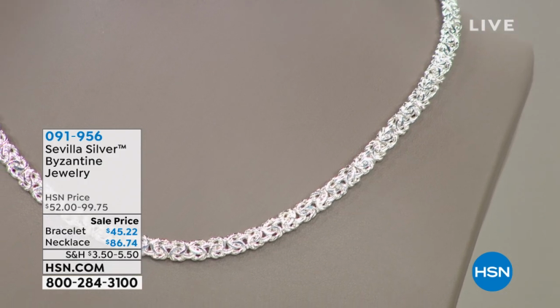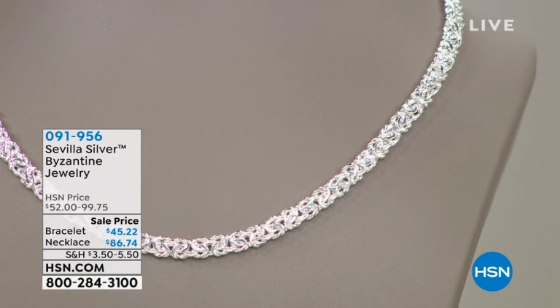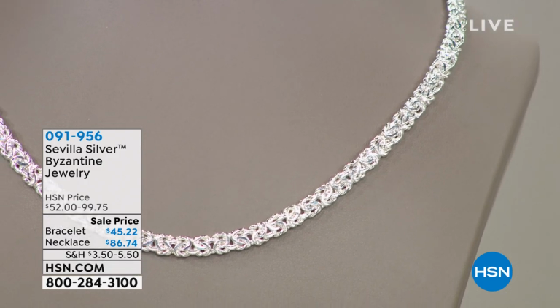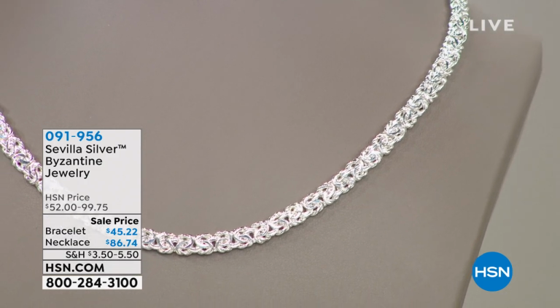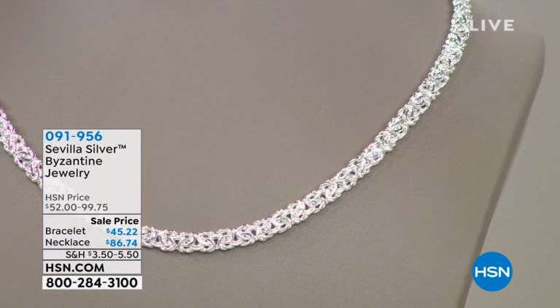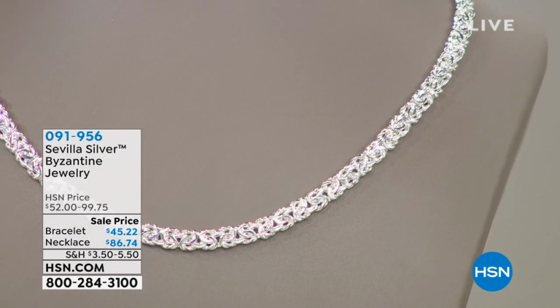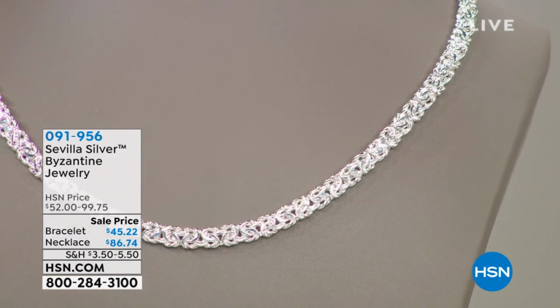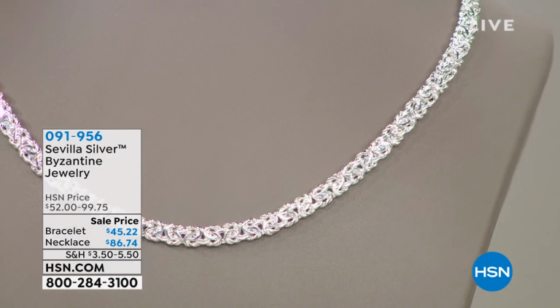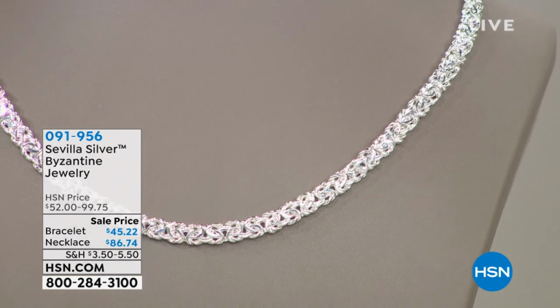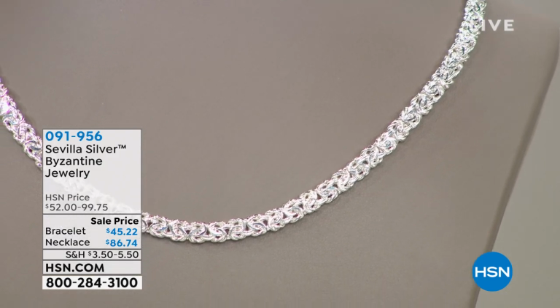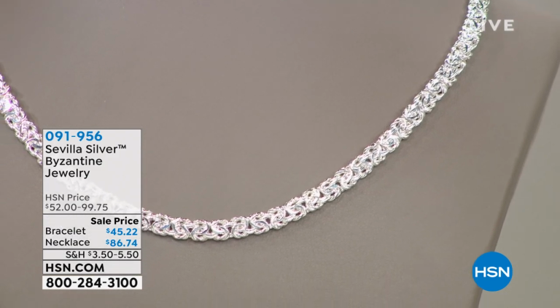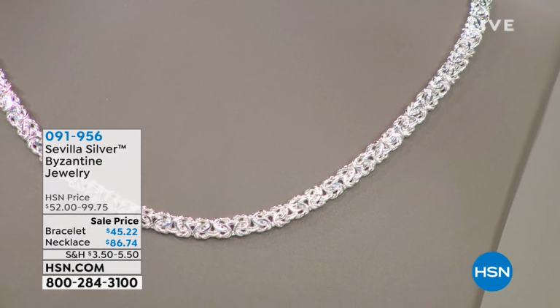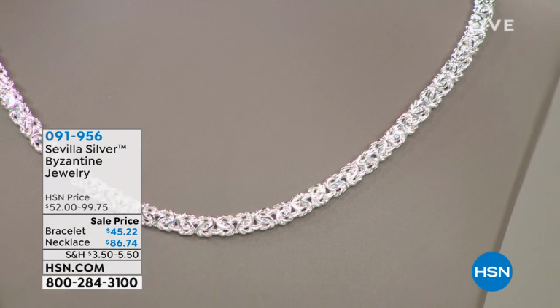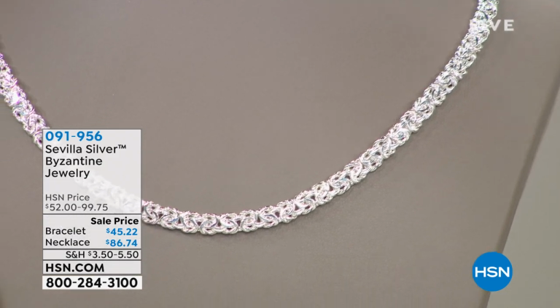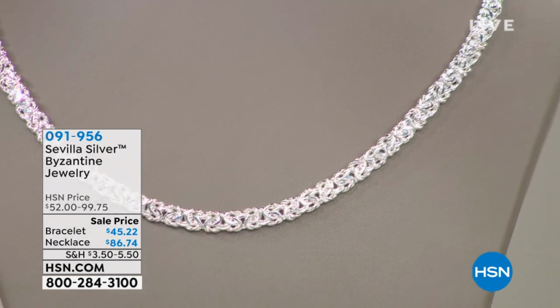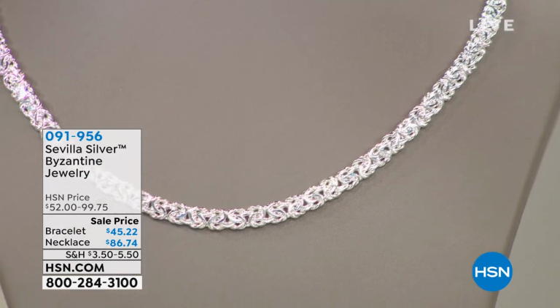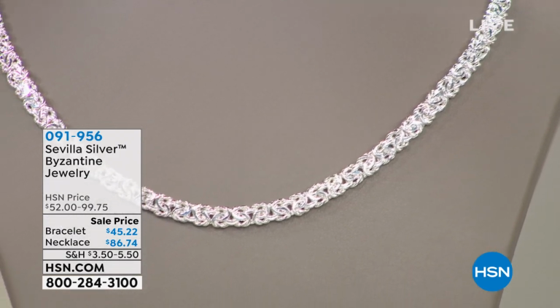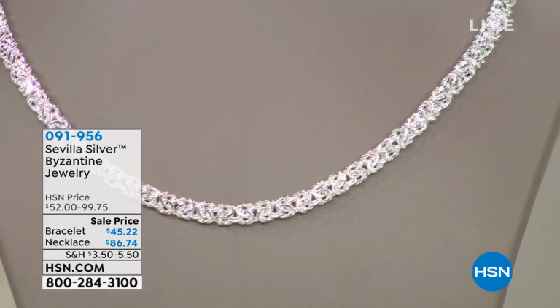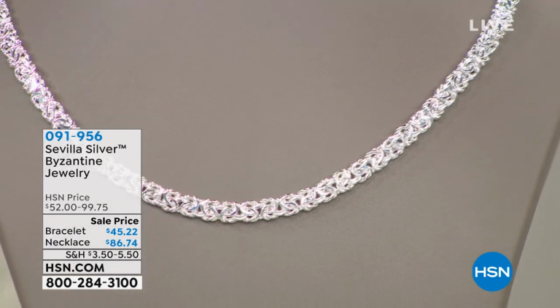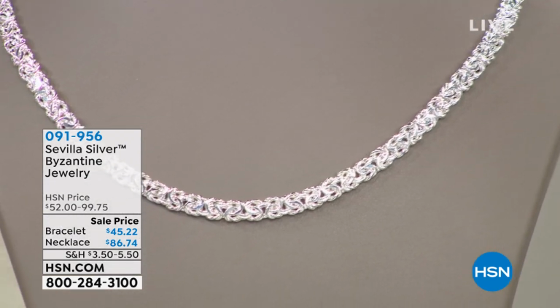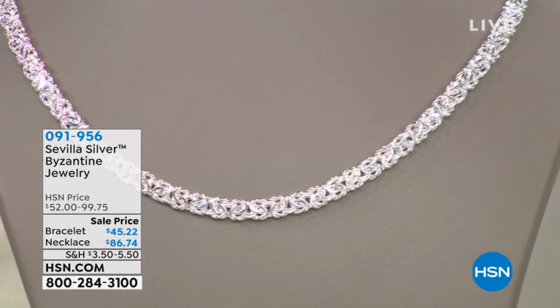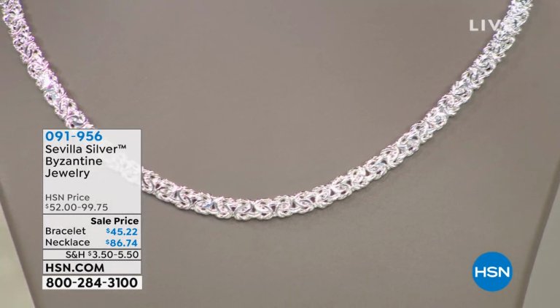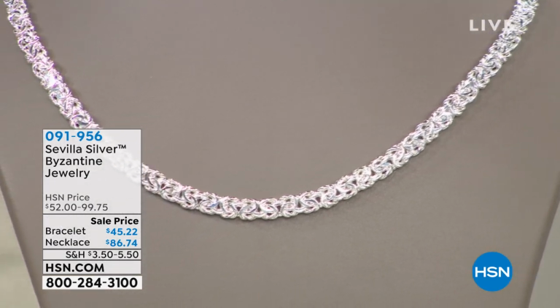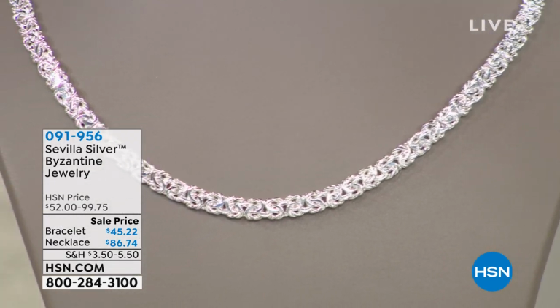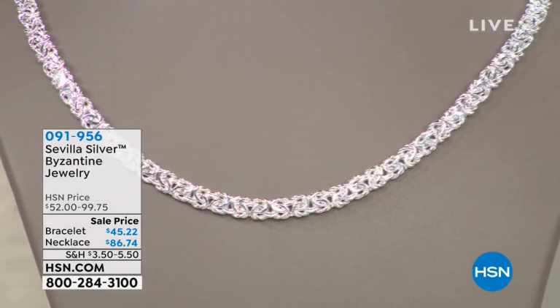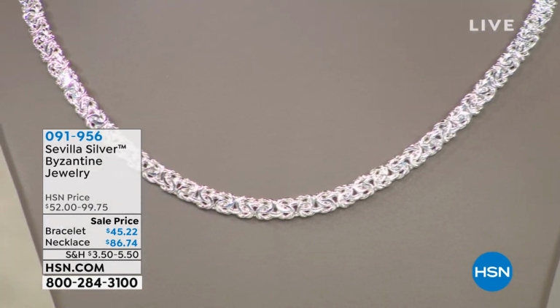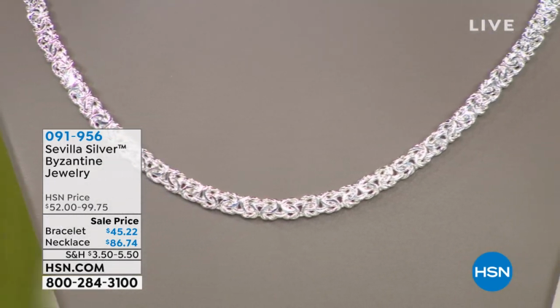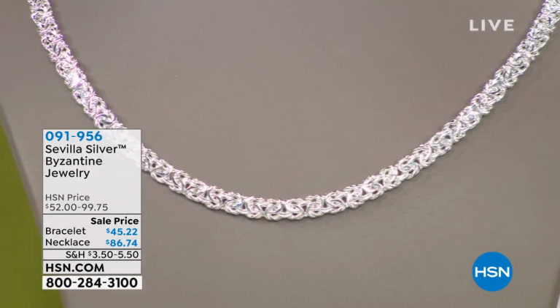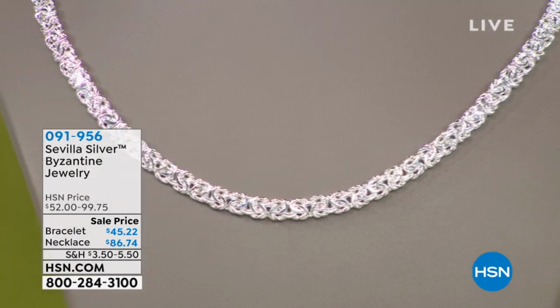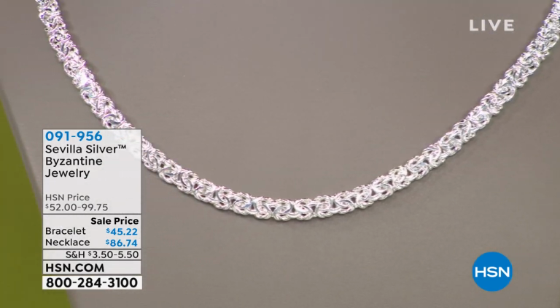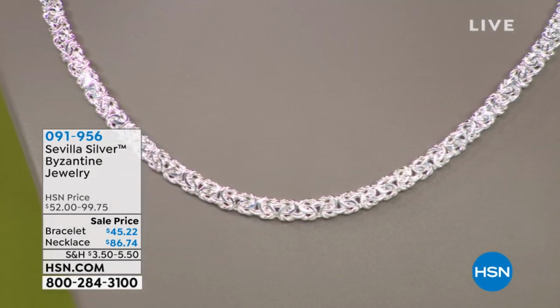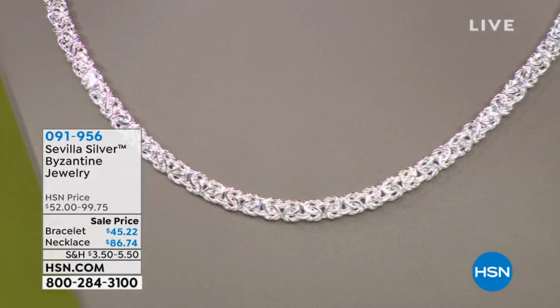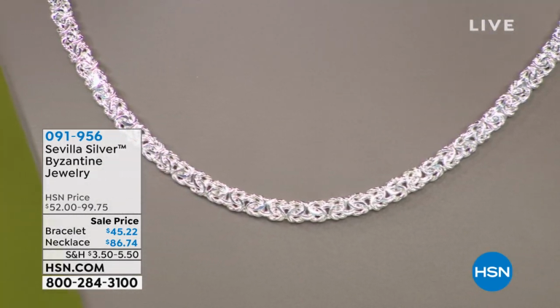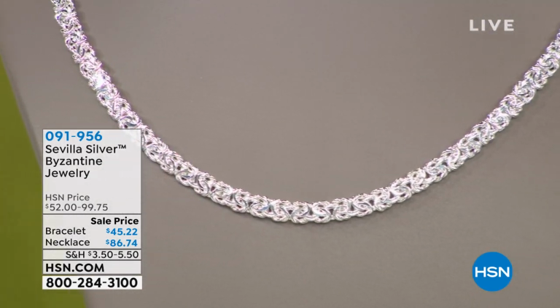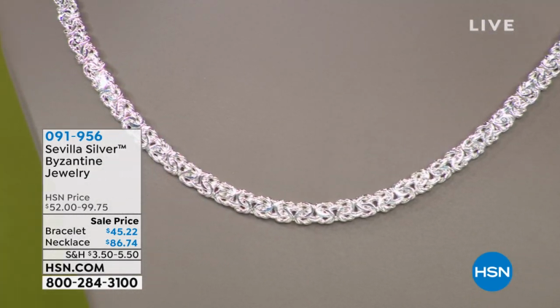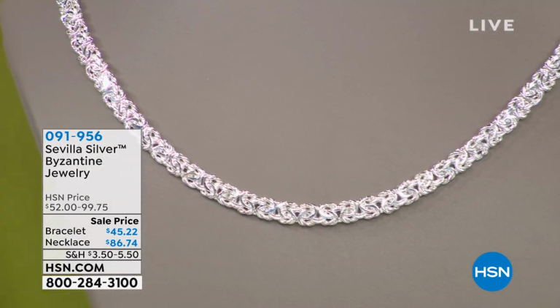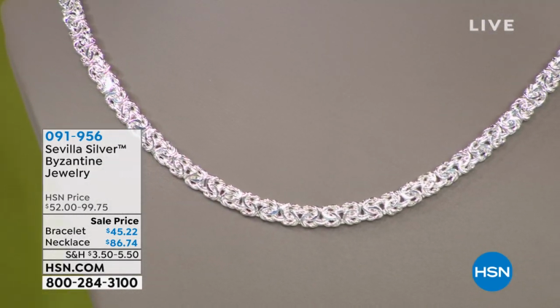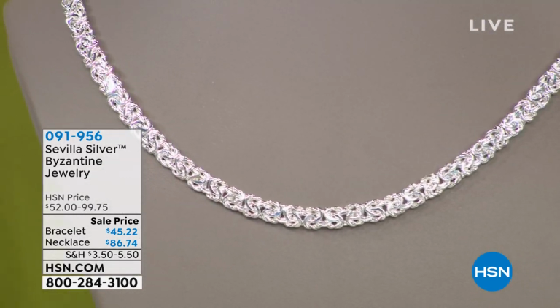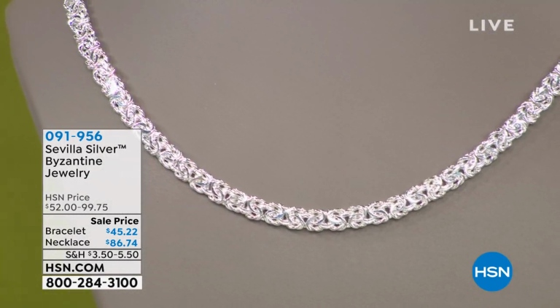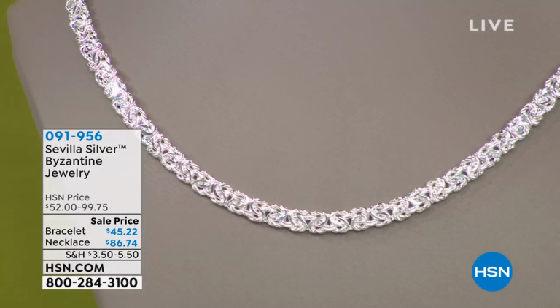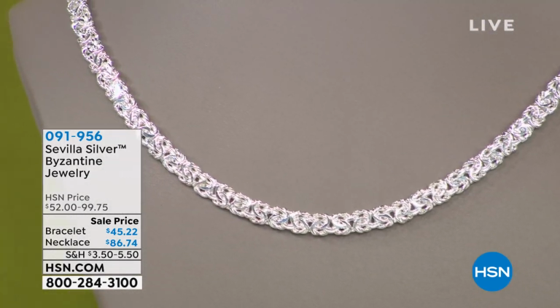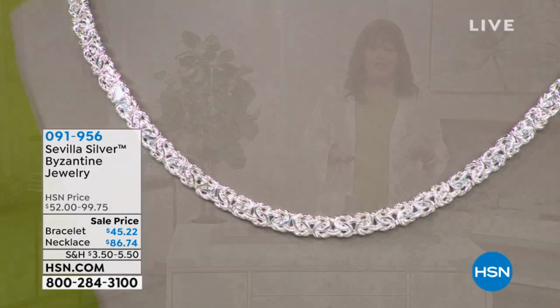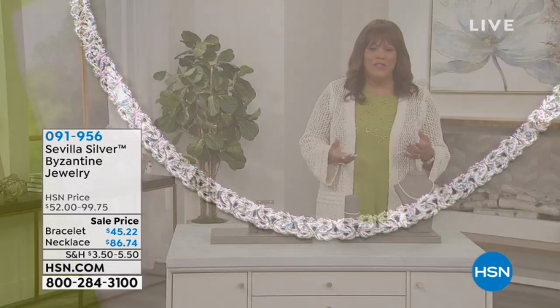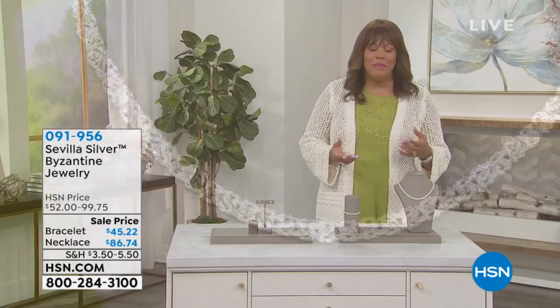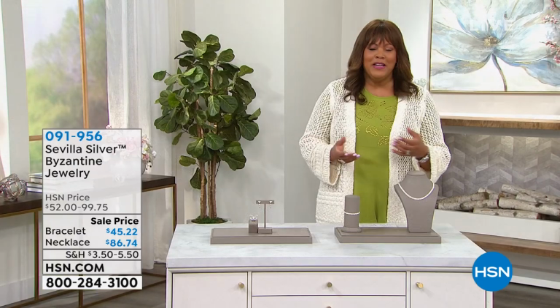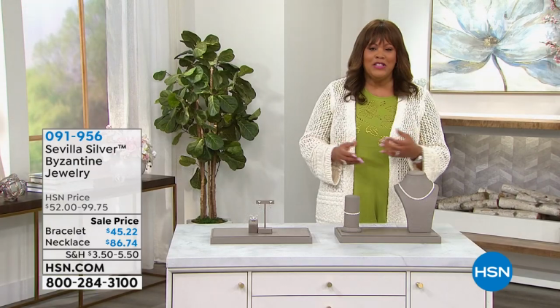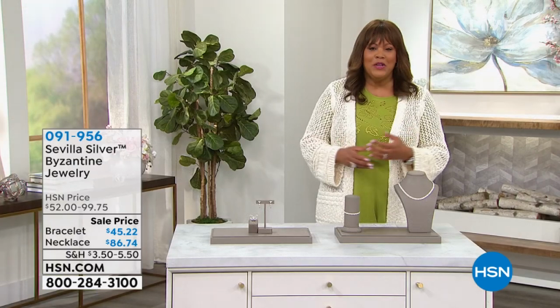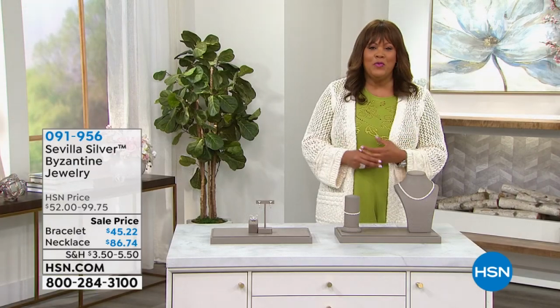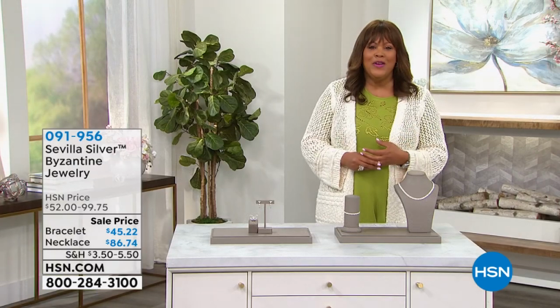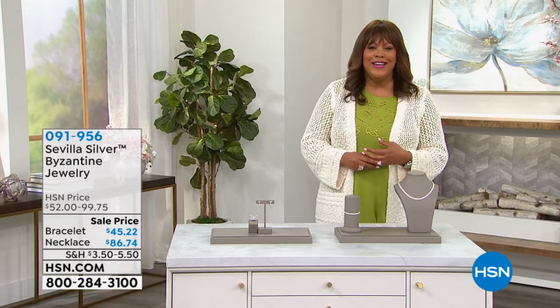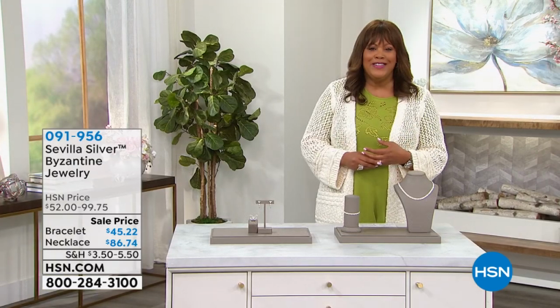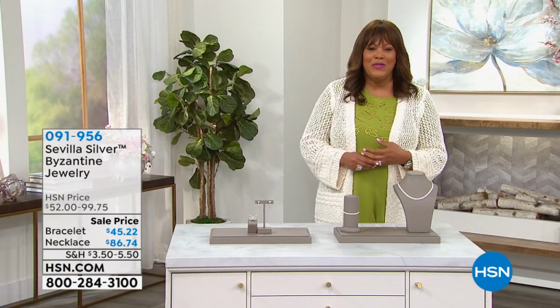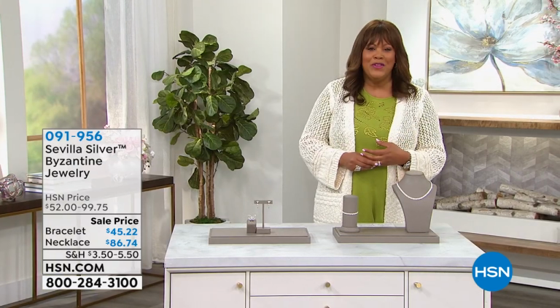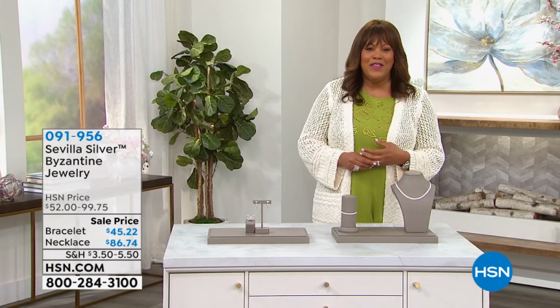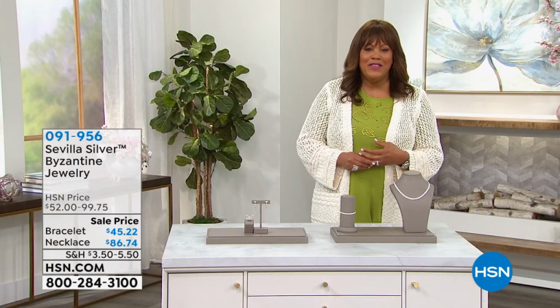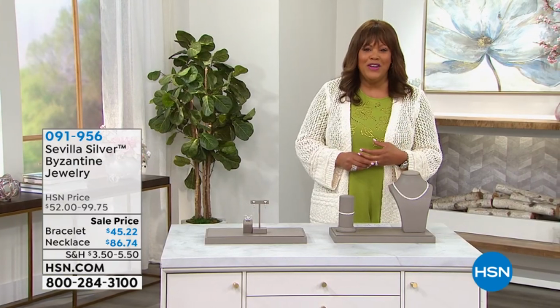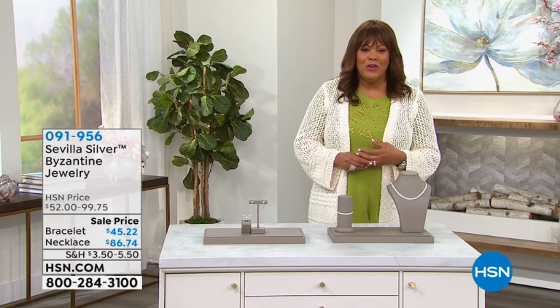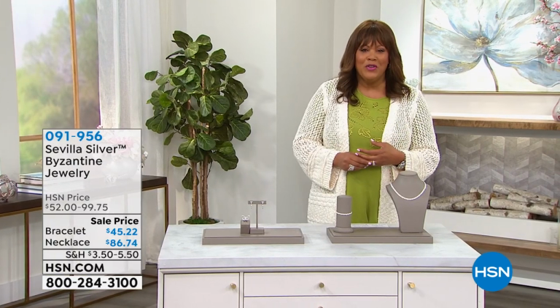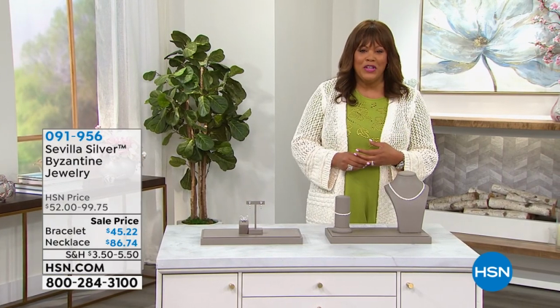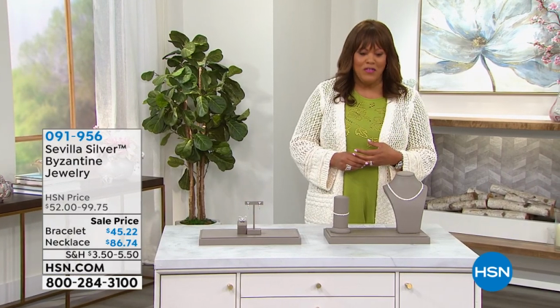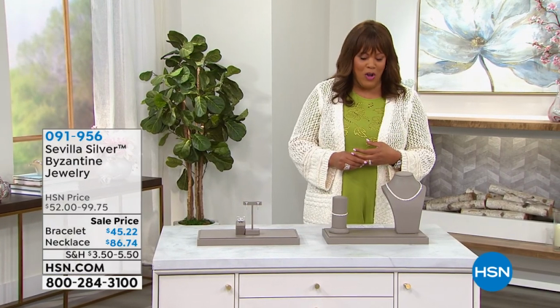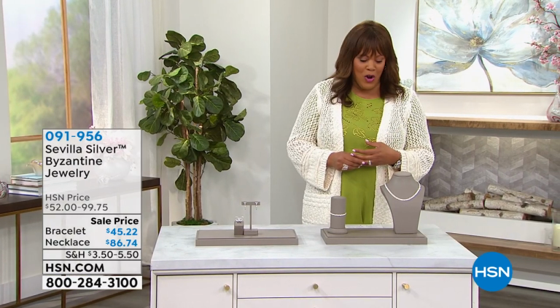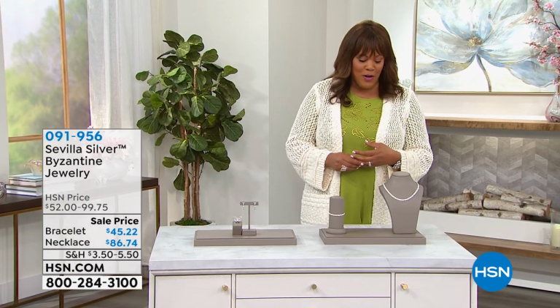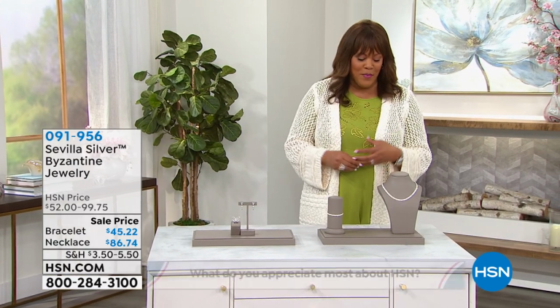The question today: what do you appreciate about HSN? What do you love? Somebody's gonna win a $25 gift card.